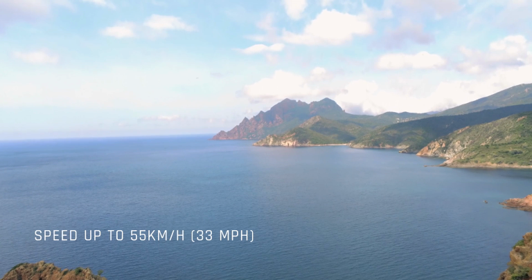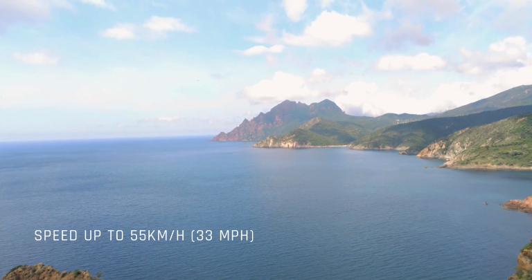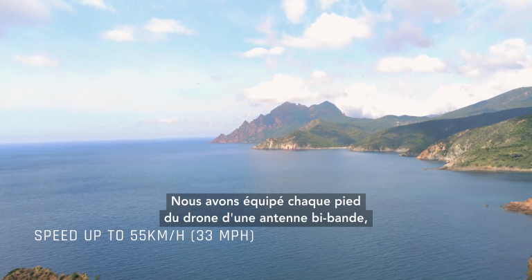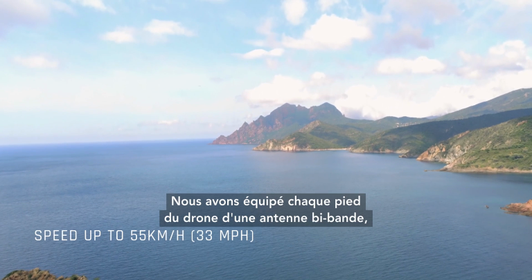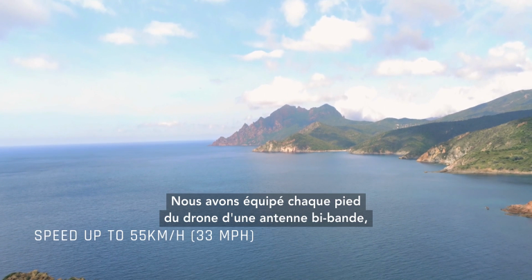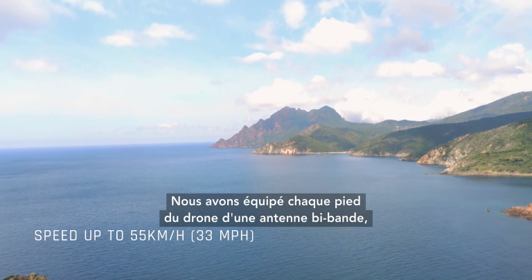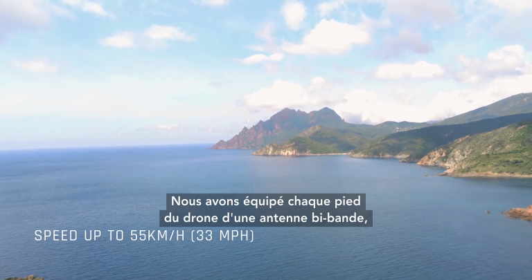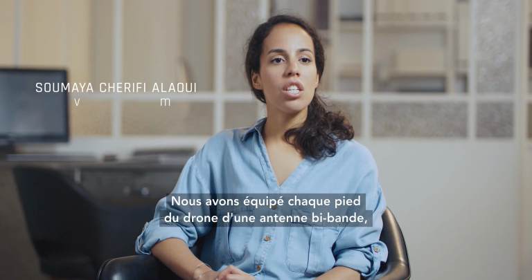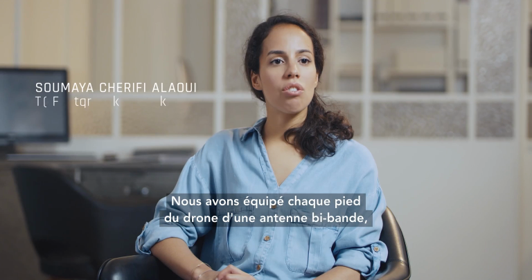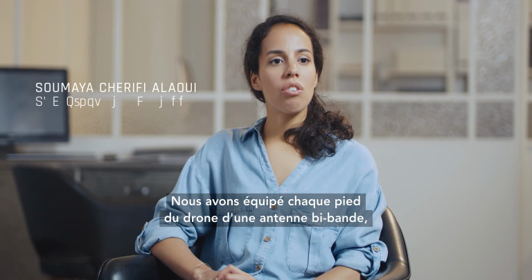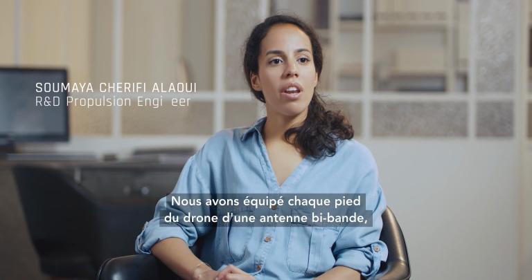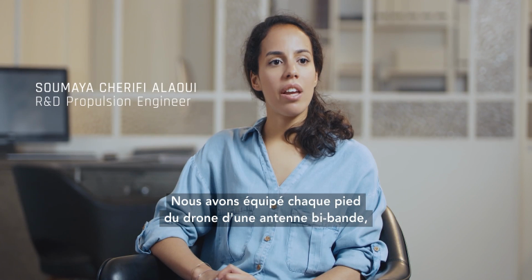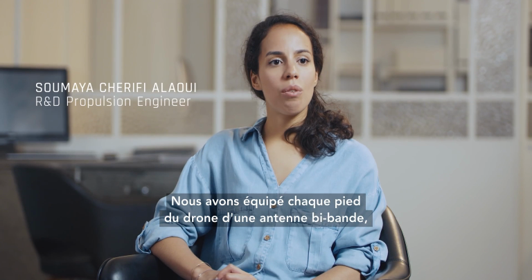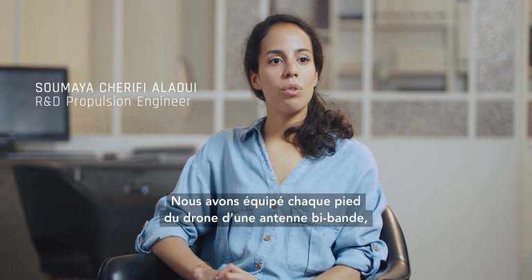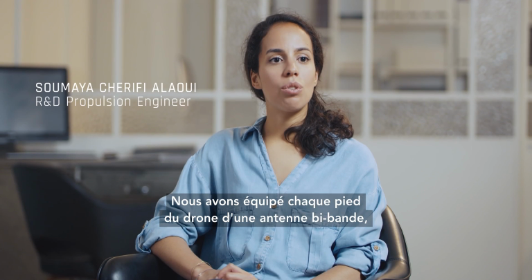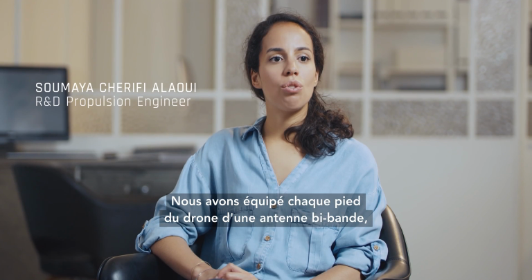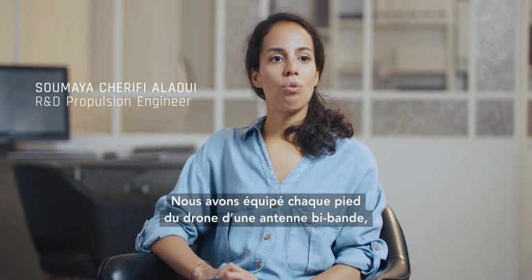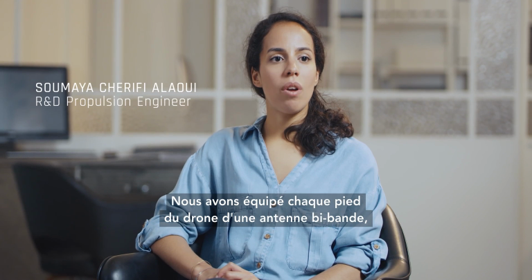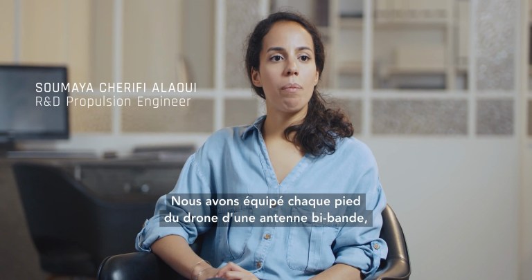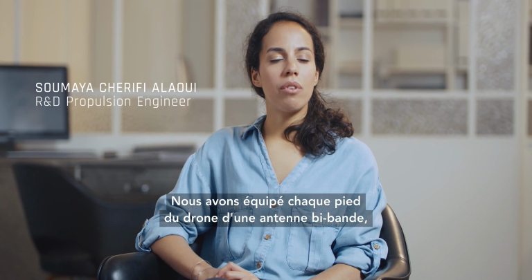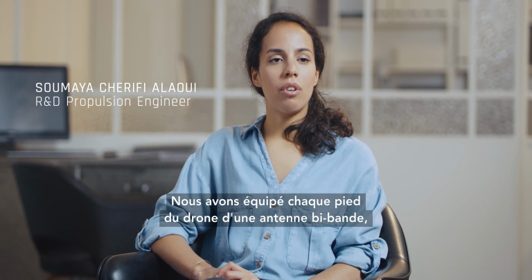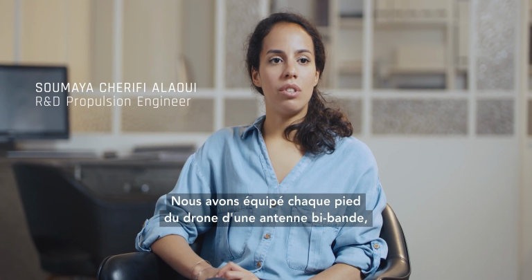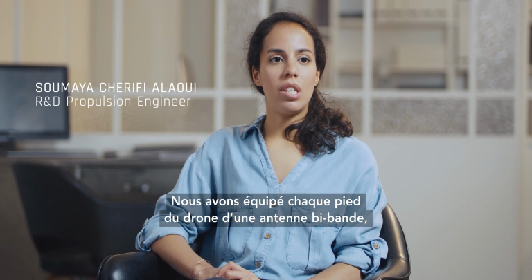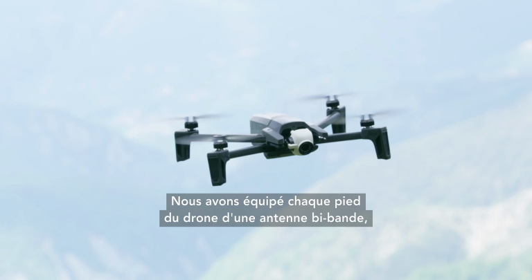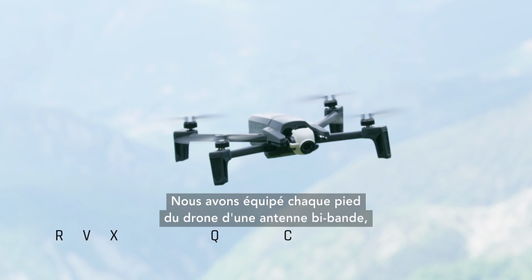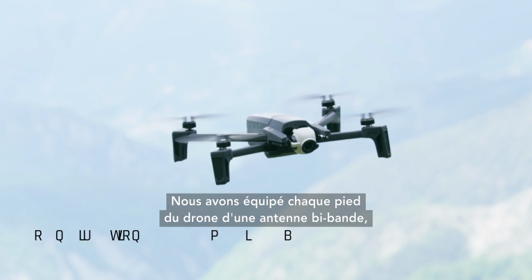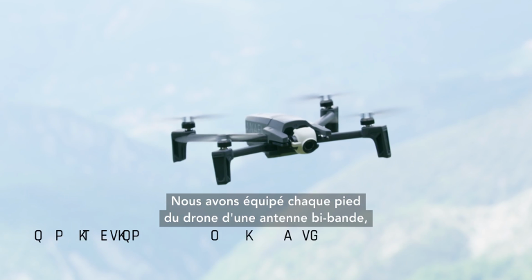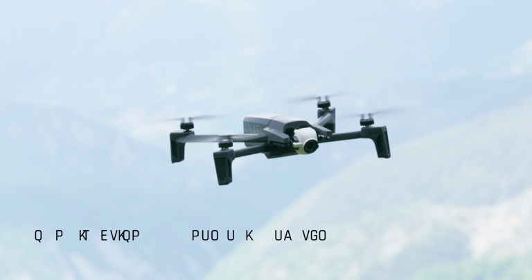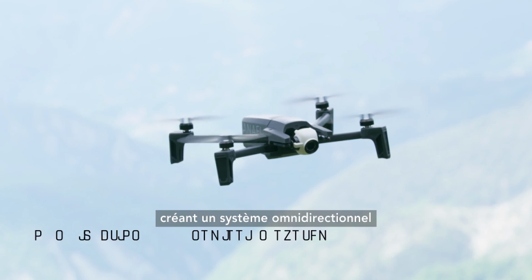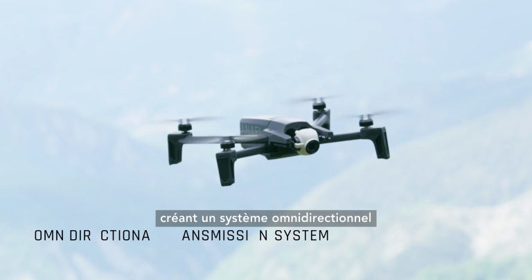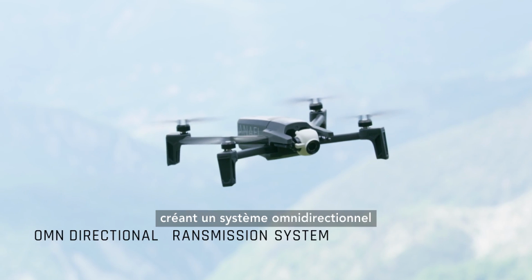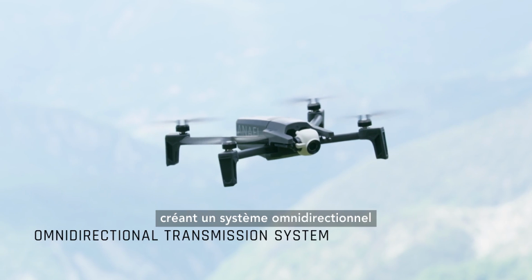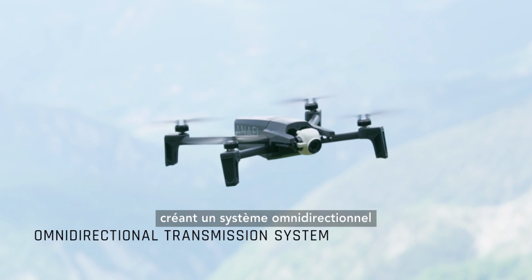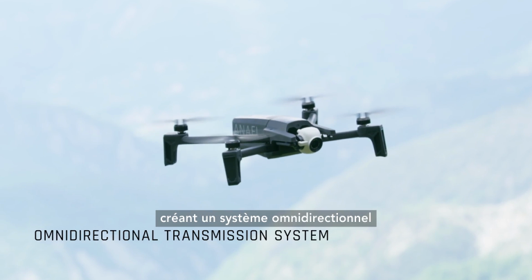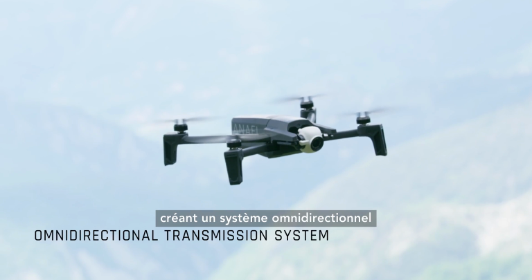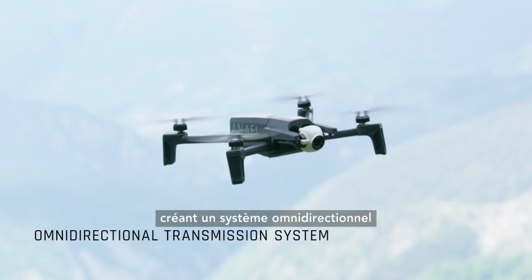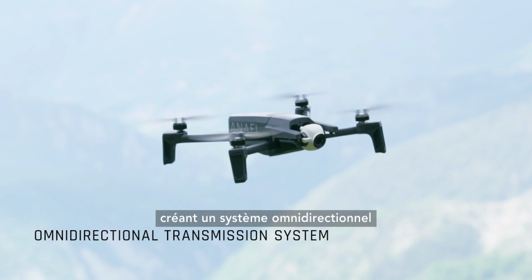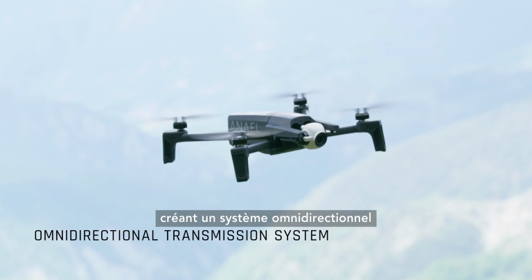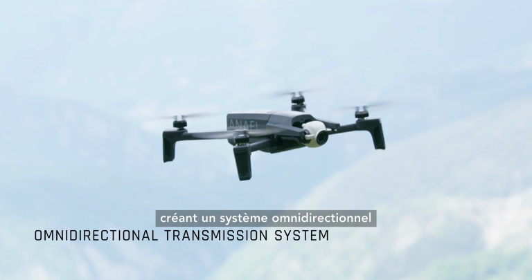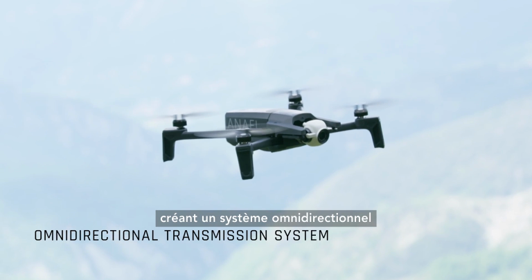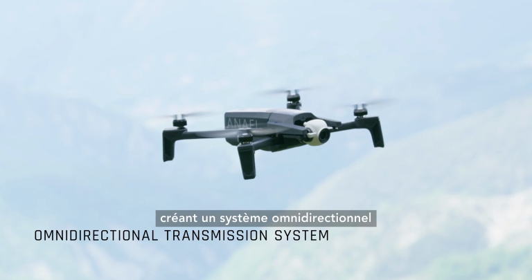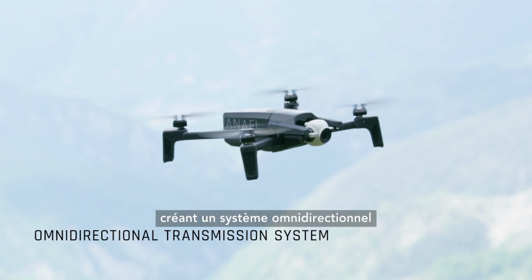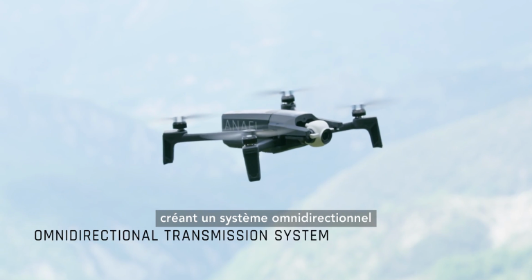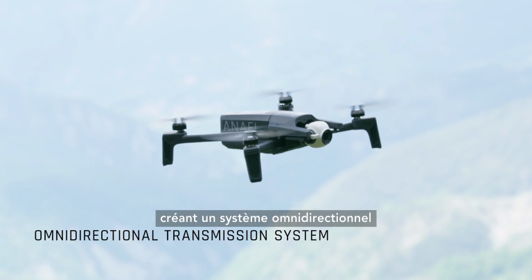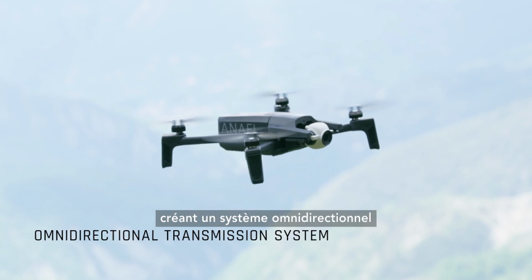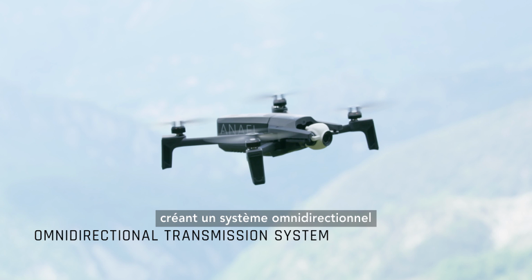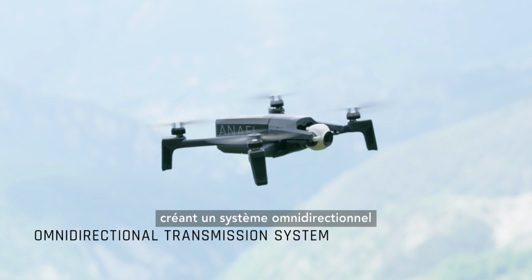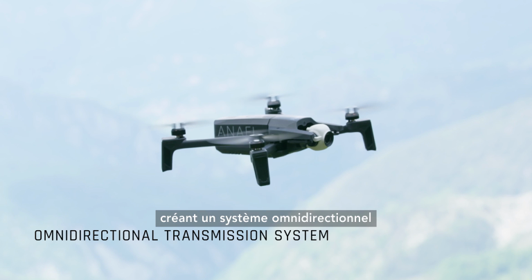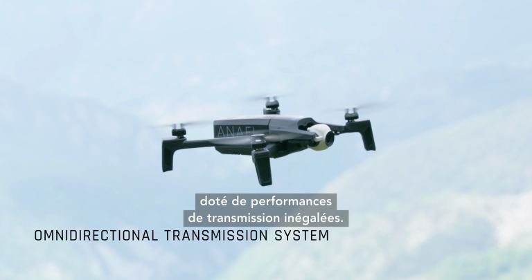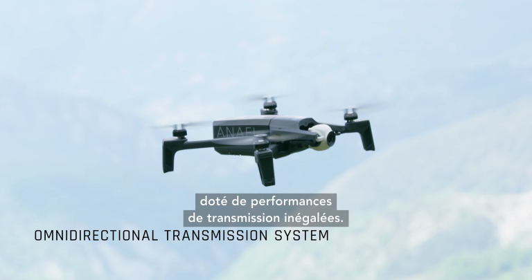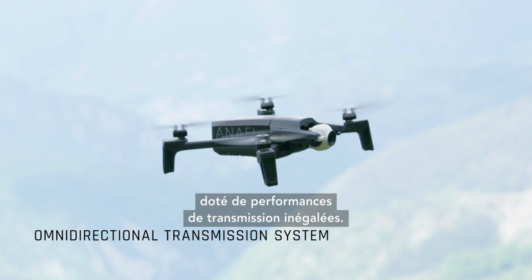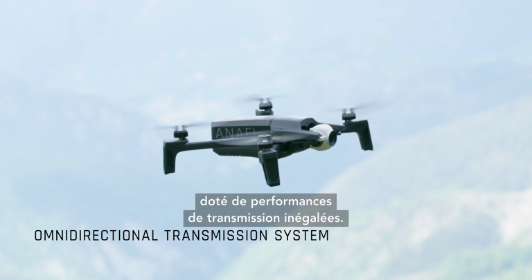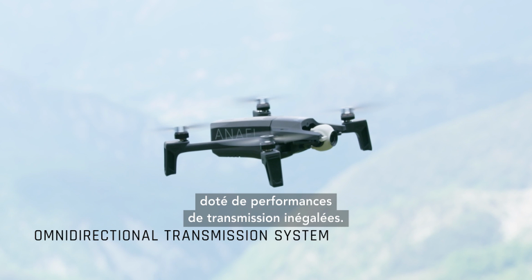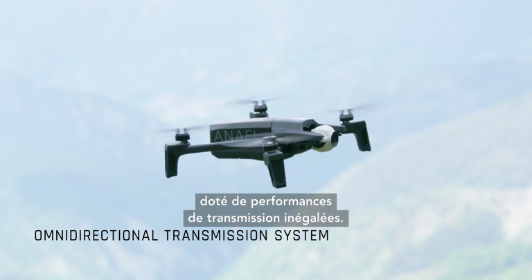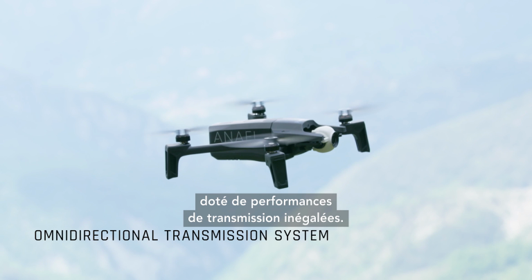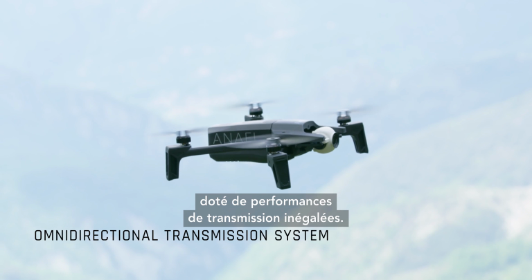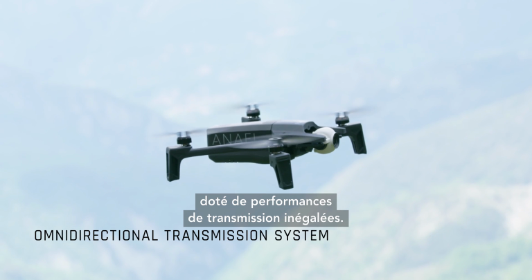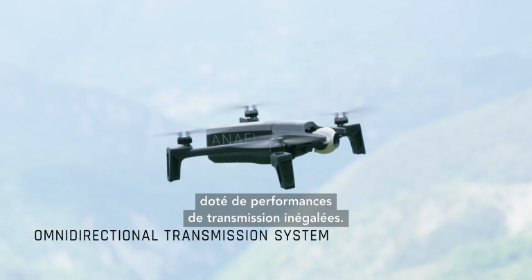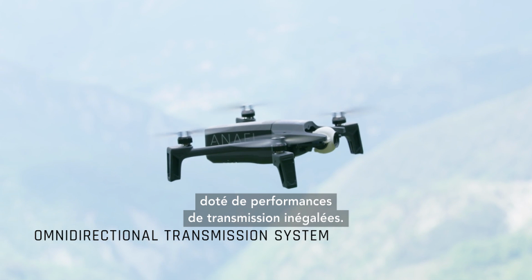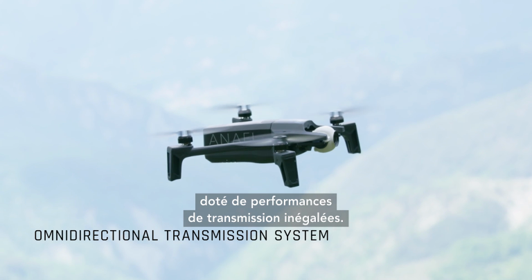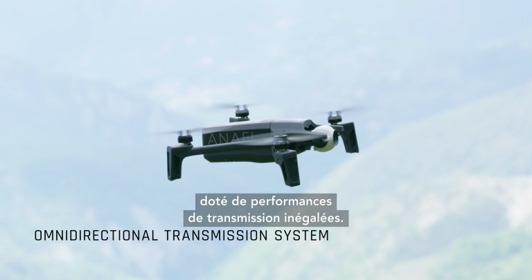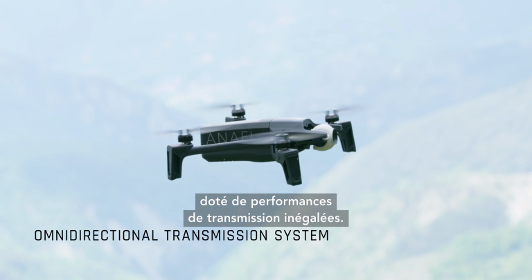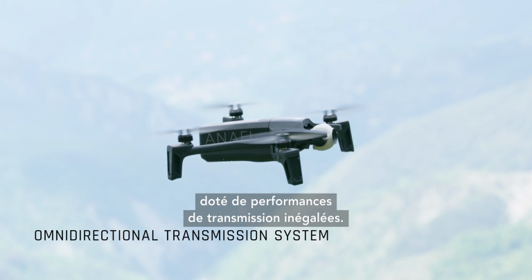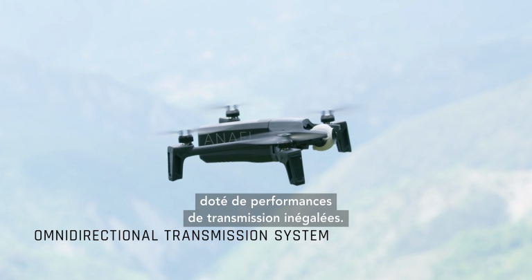We equipped each drone with dual-band antenna, creating an omnidirectional system with unparalleled transmission performances.